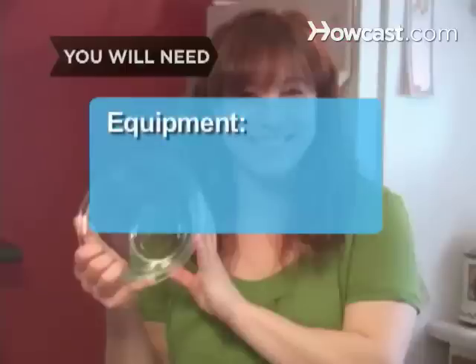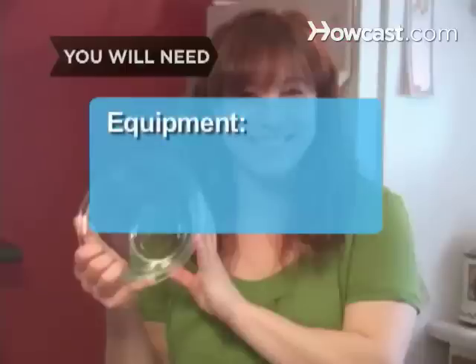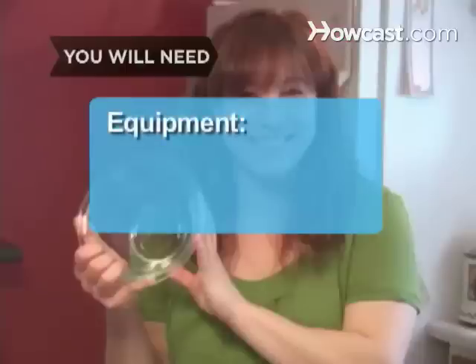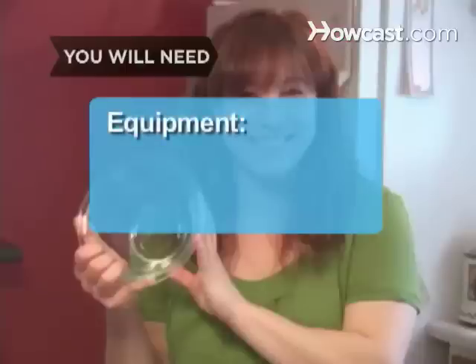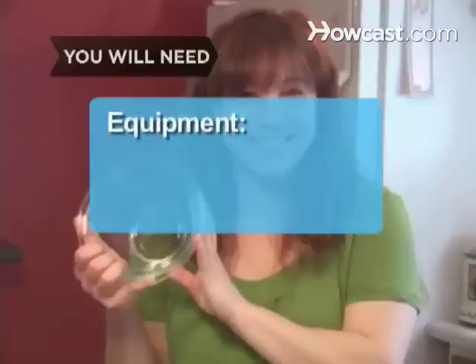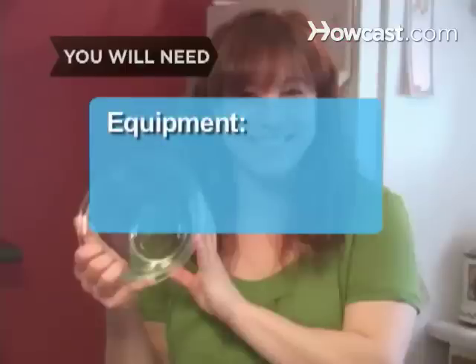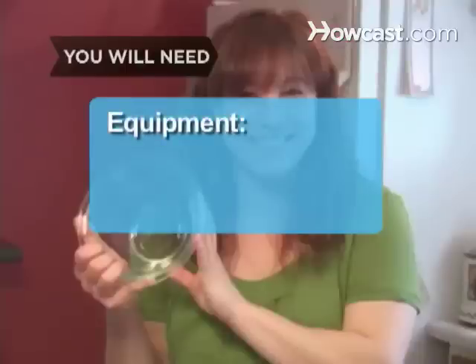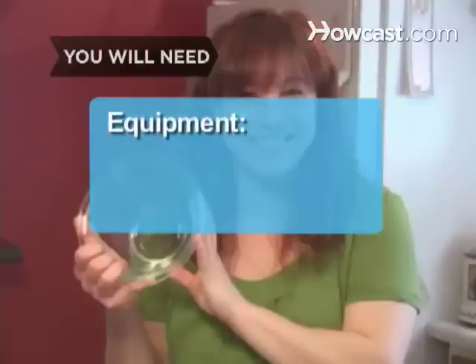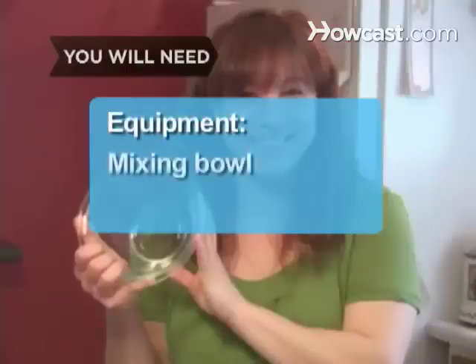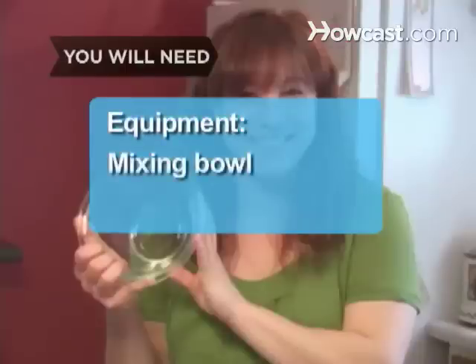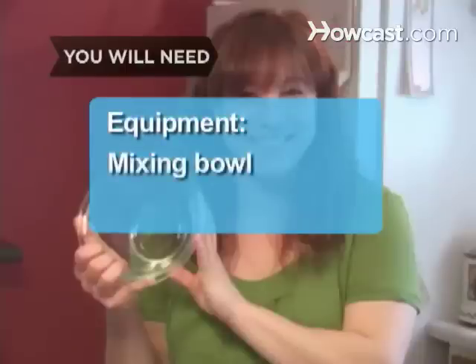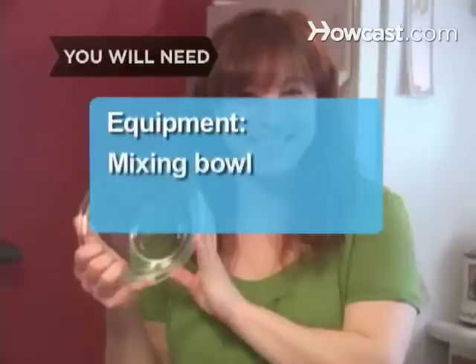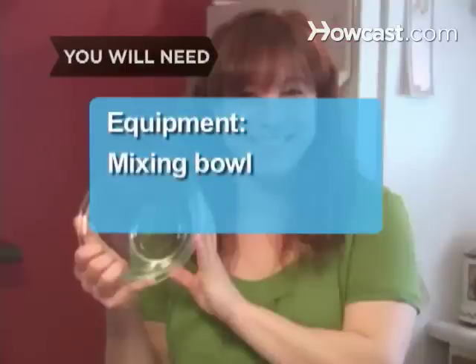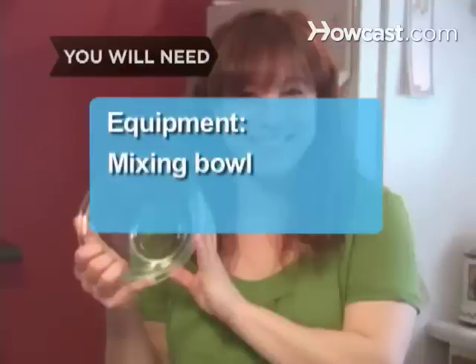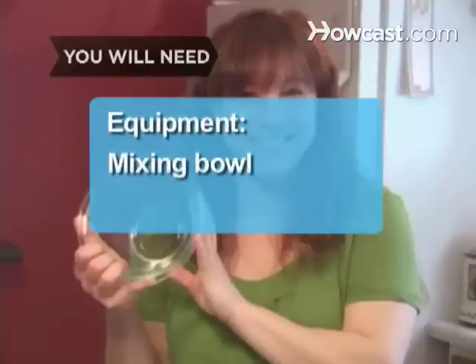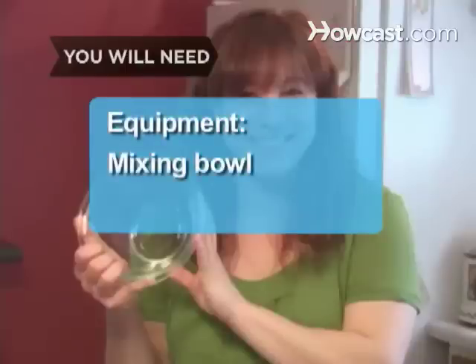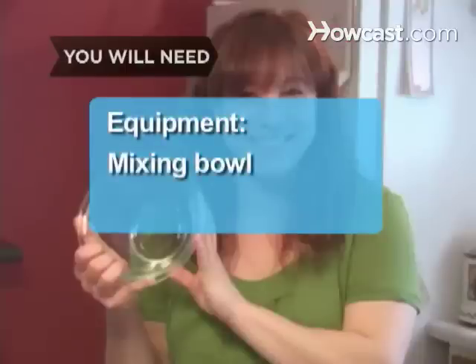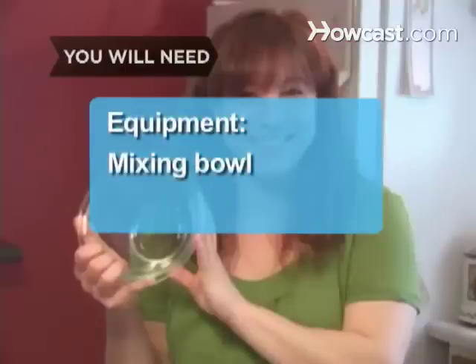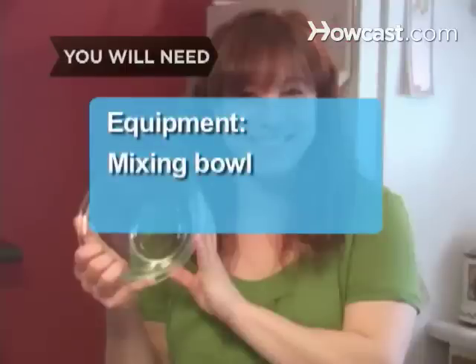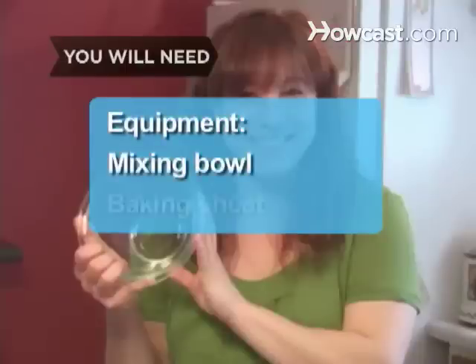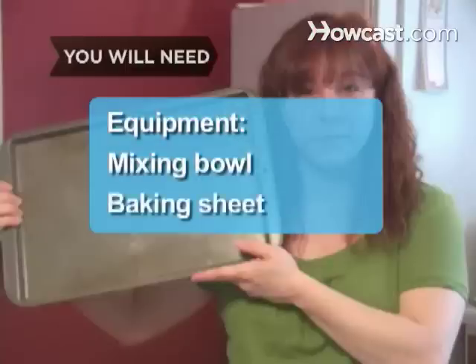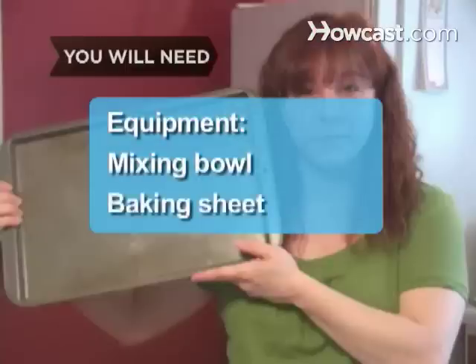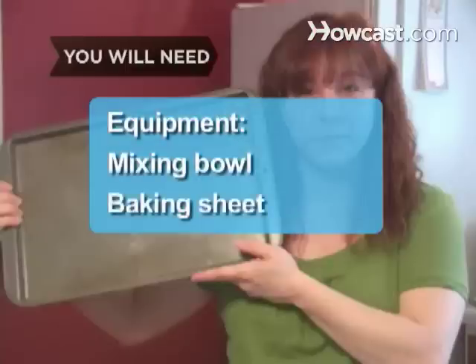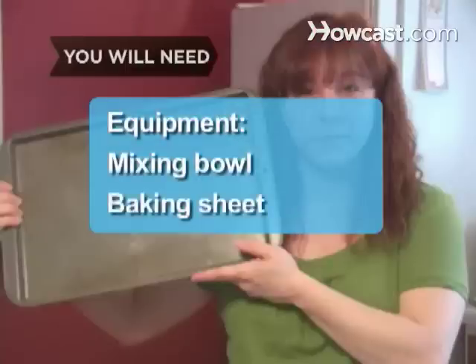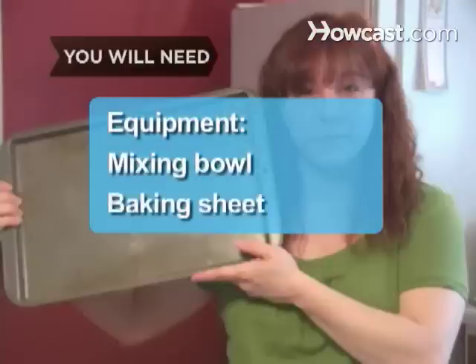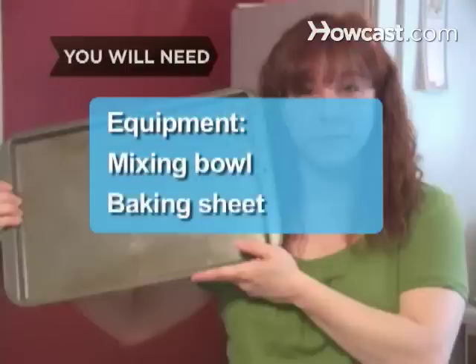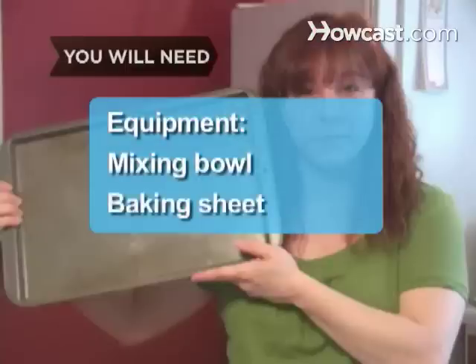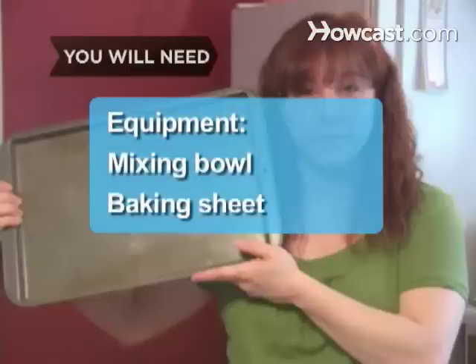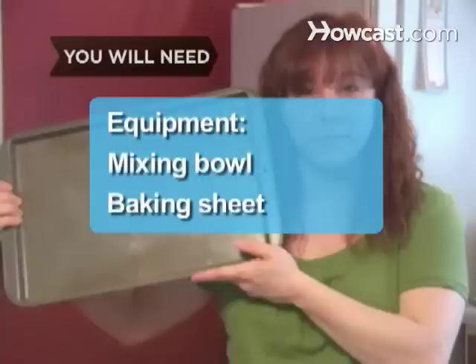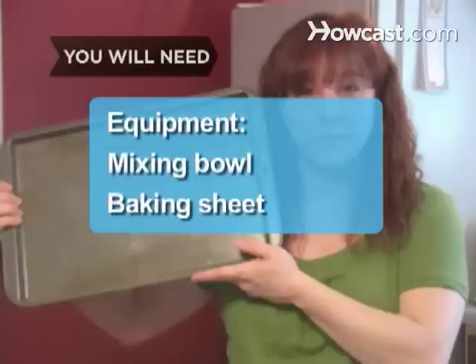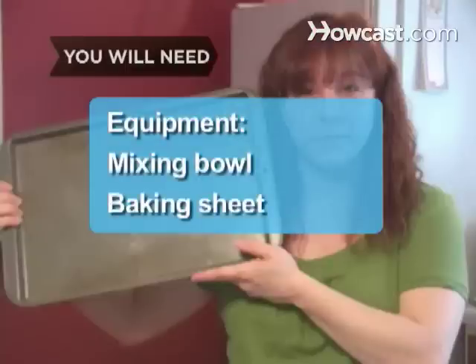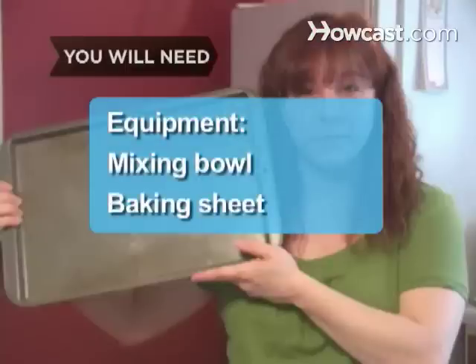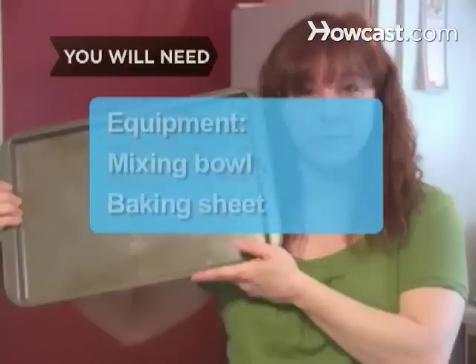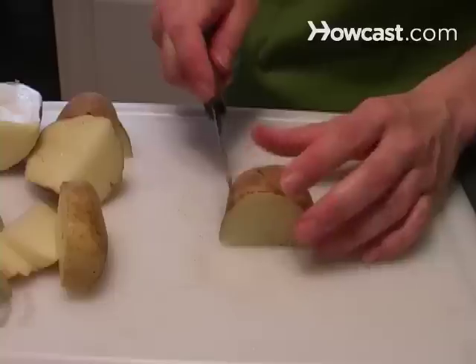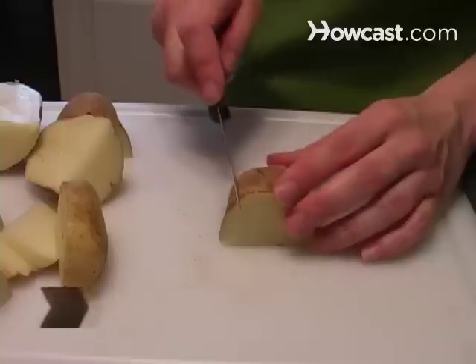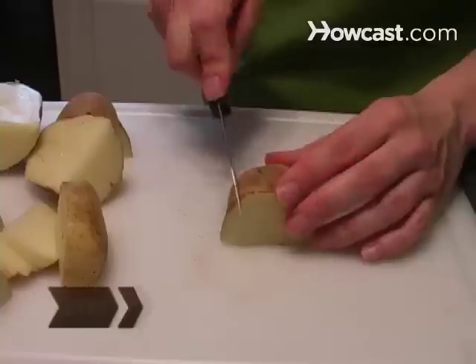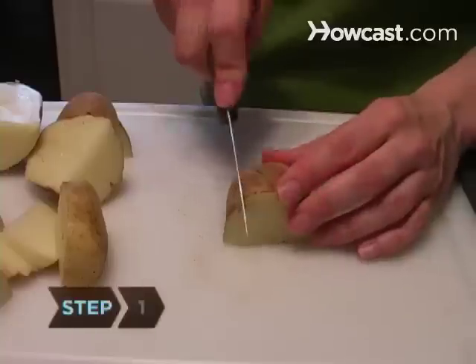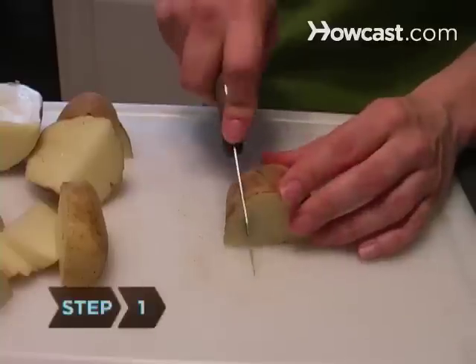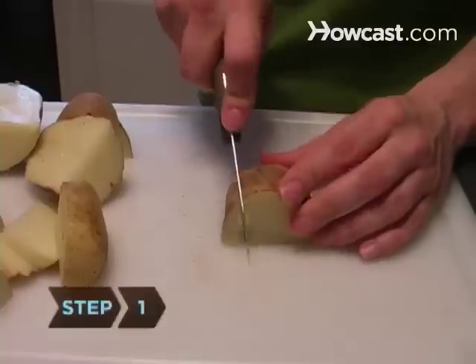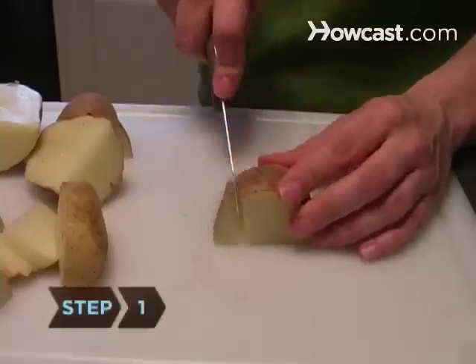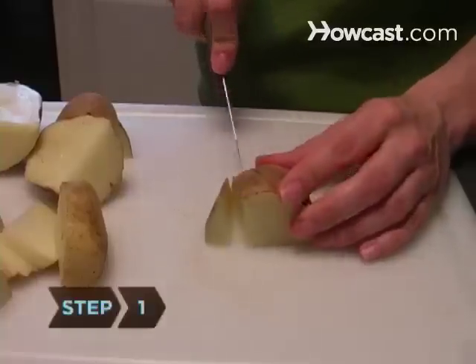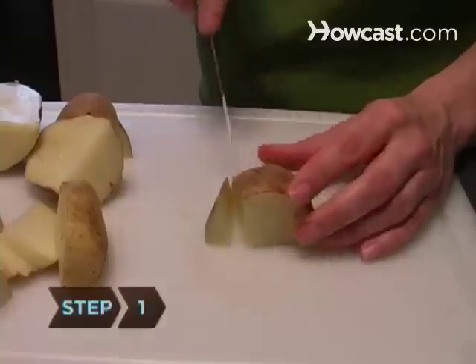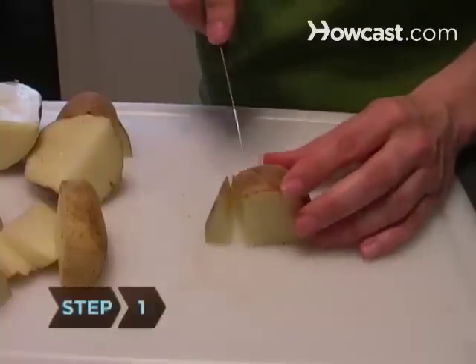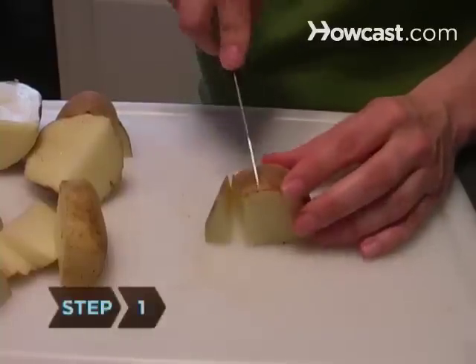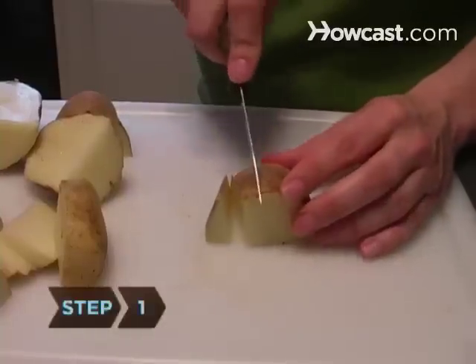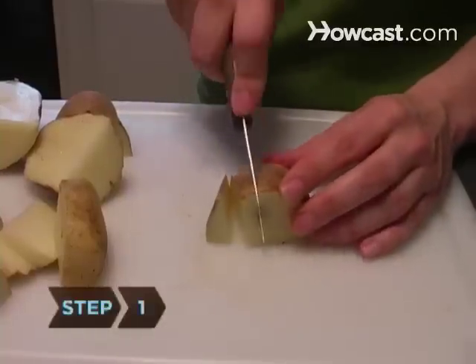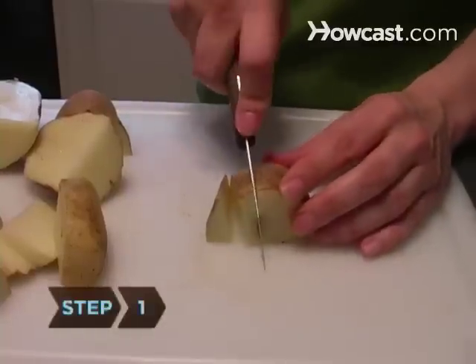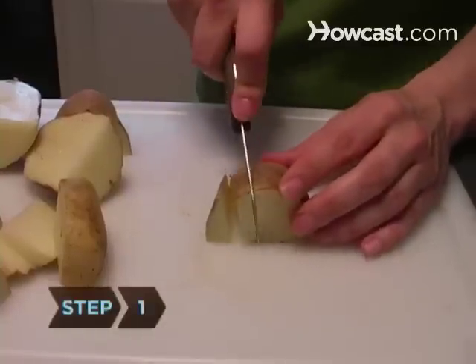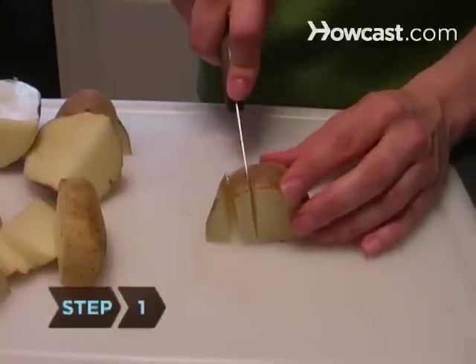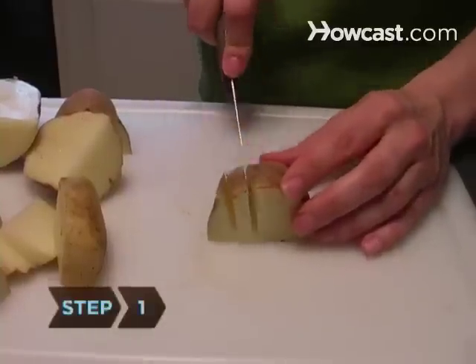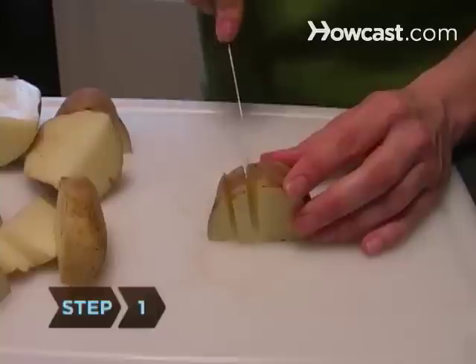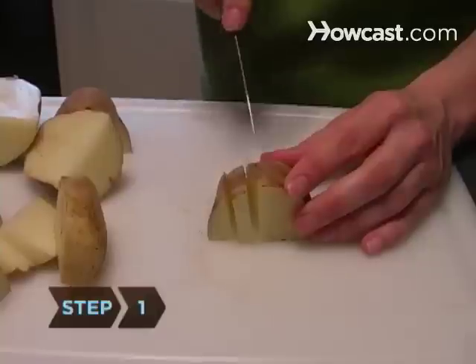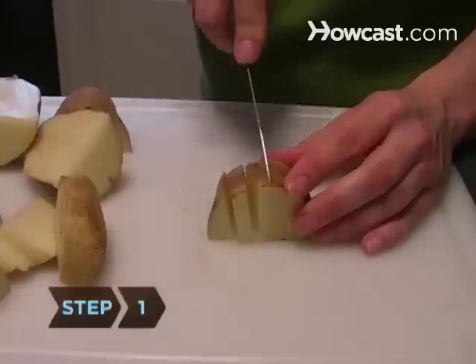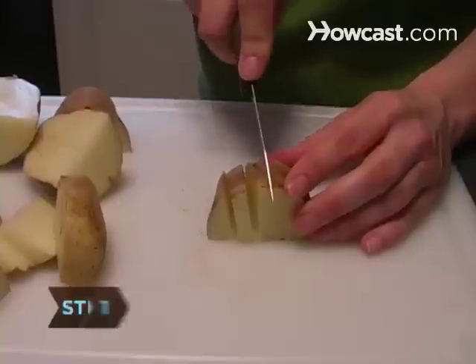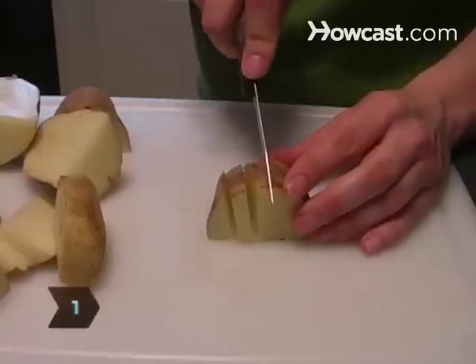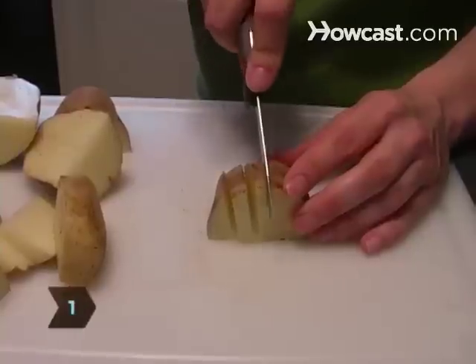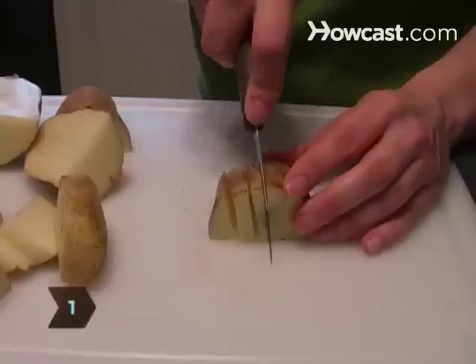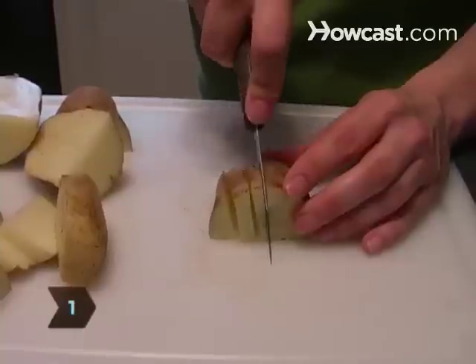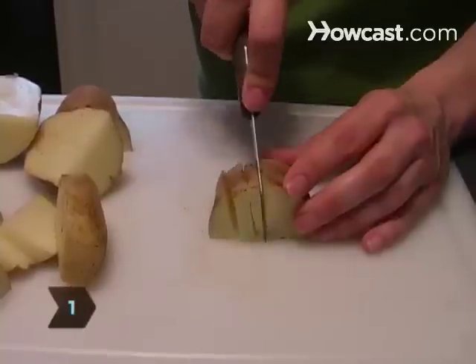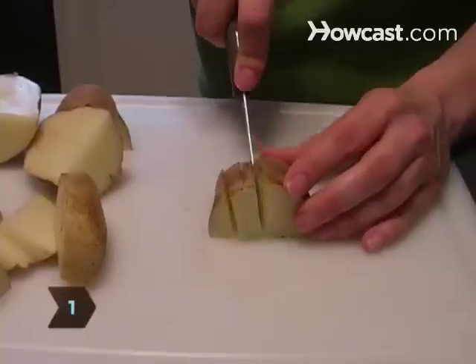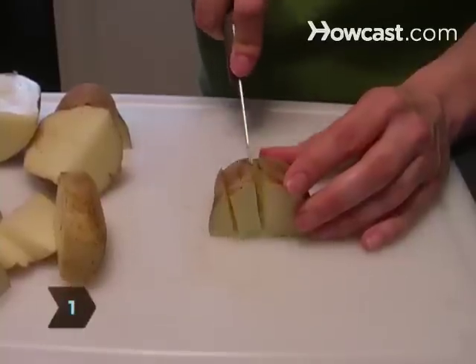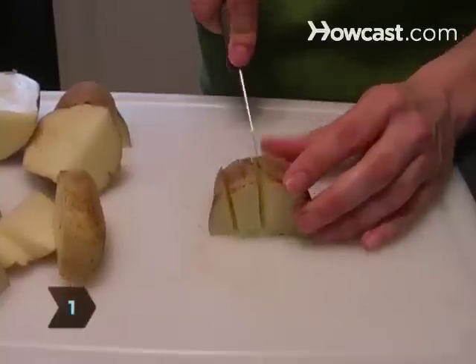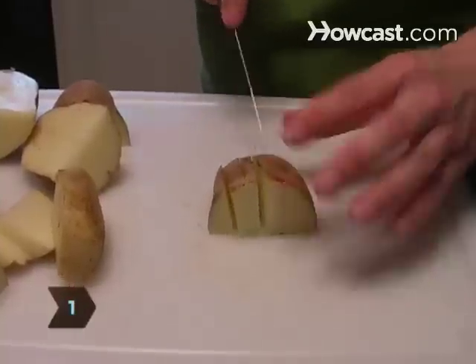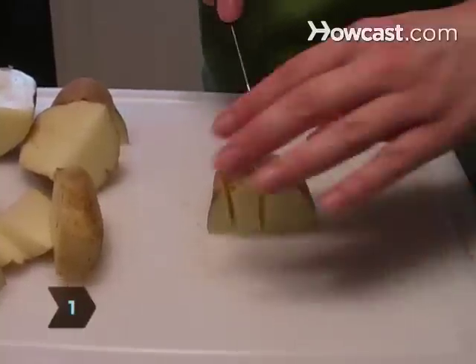Equipment: a mixing bowl and a baking sheet. Step 1: Slice the potatoes into thin wedges.